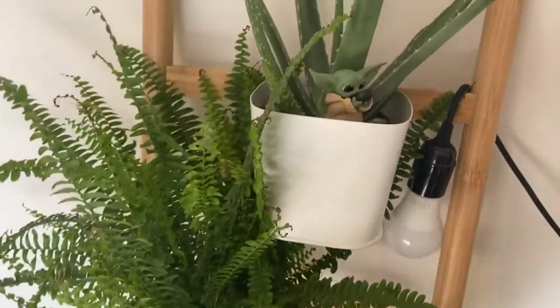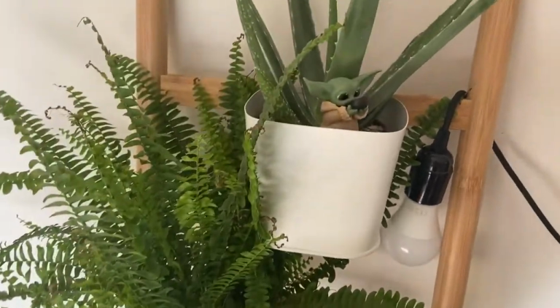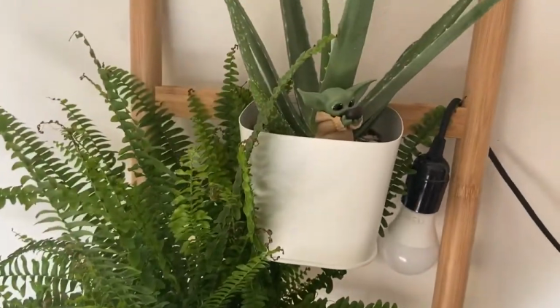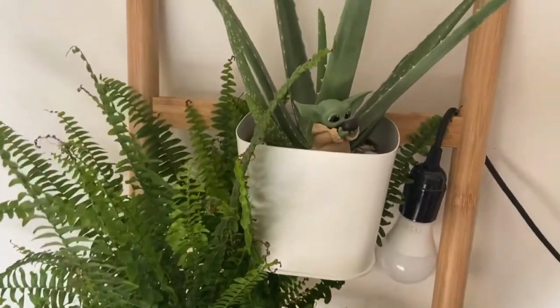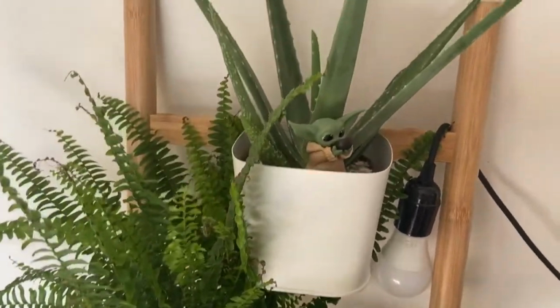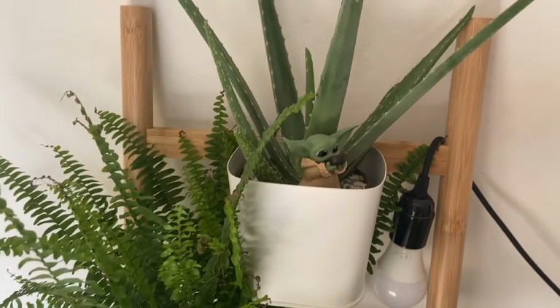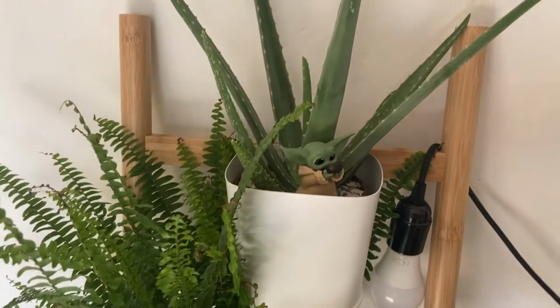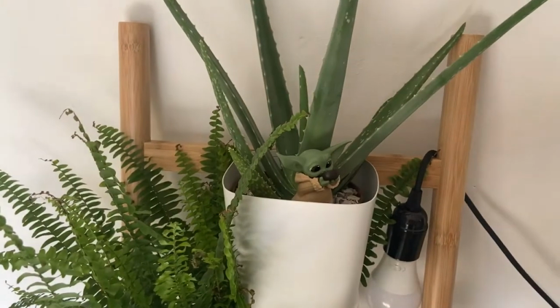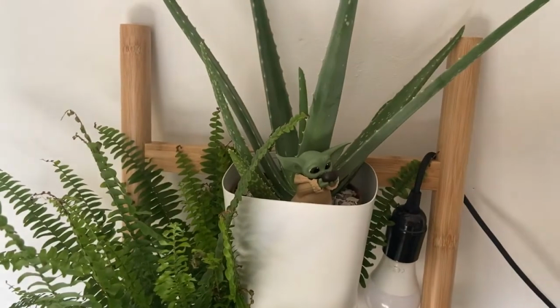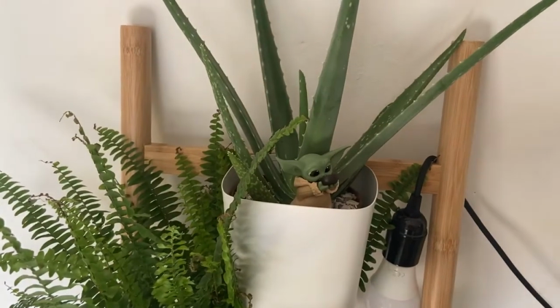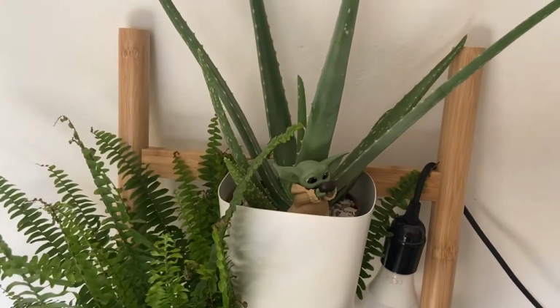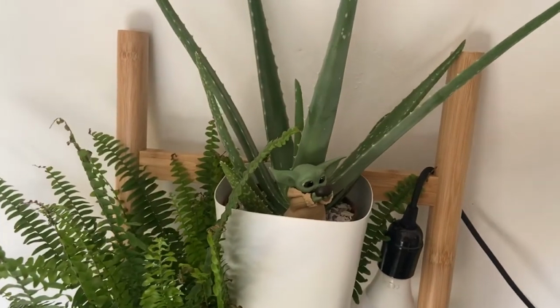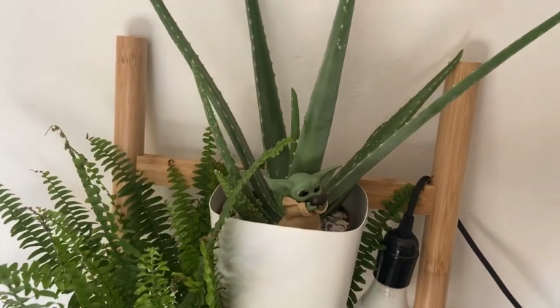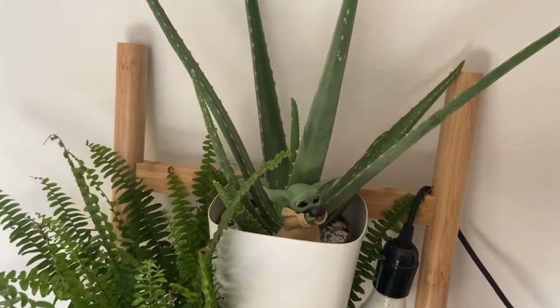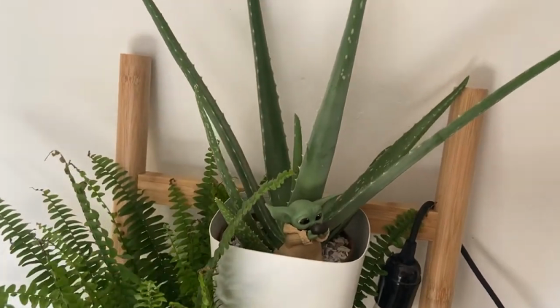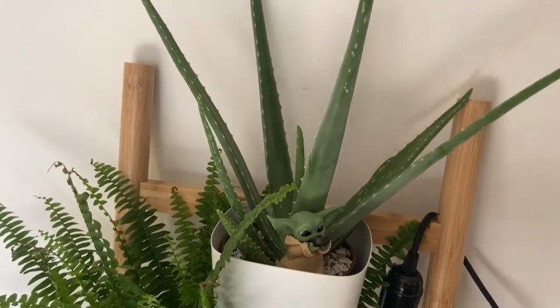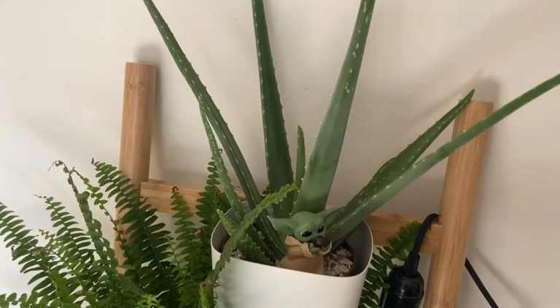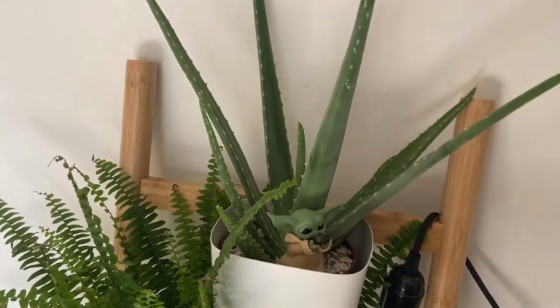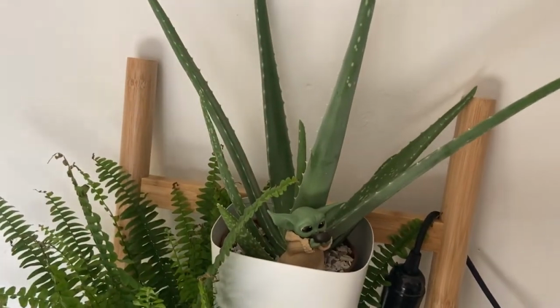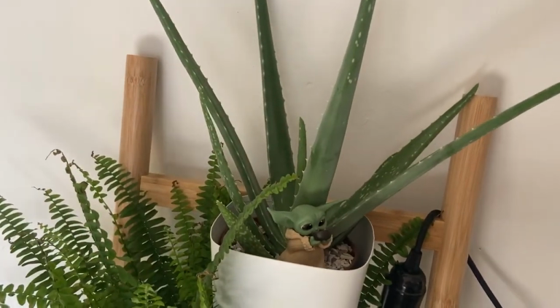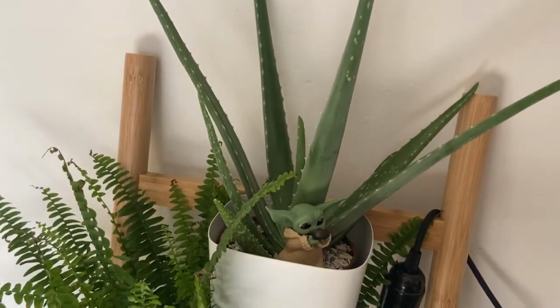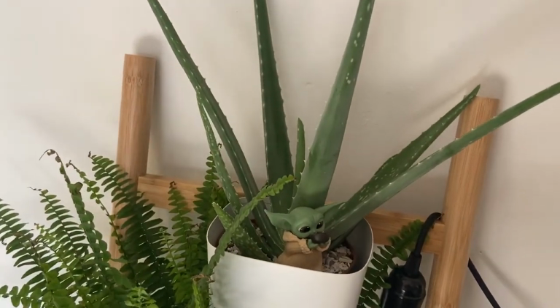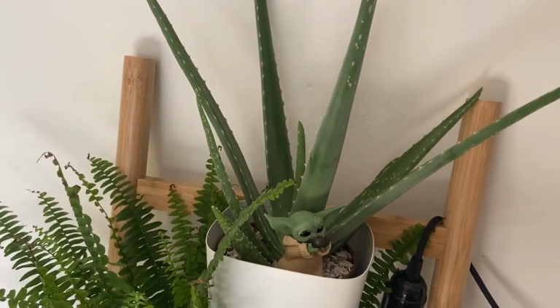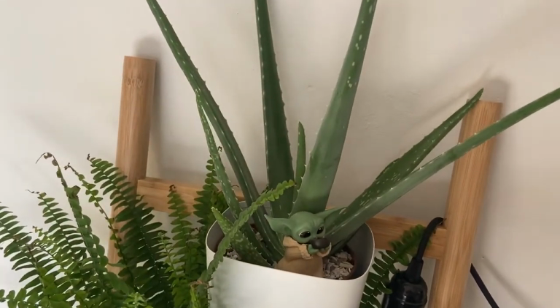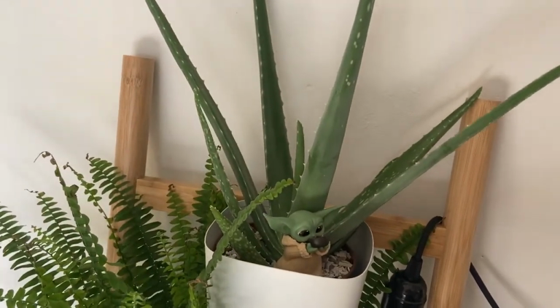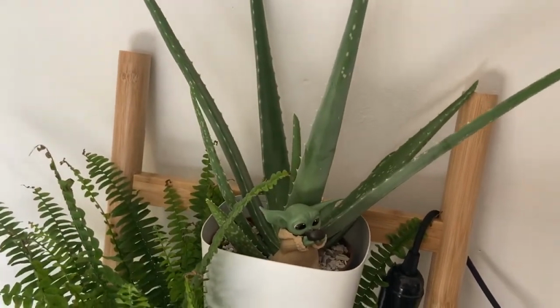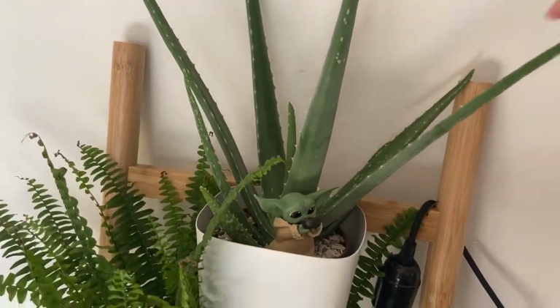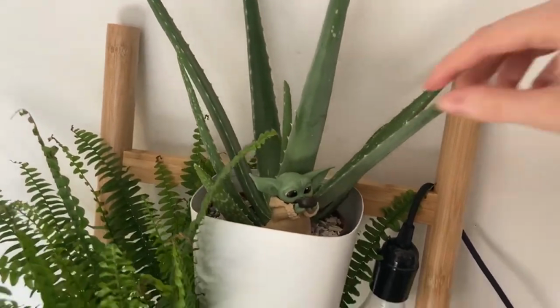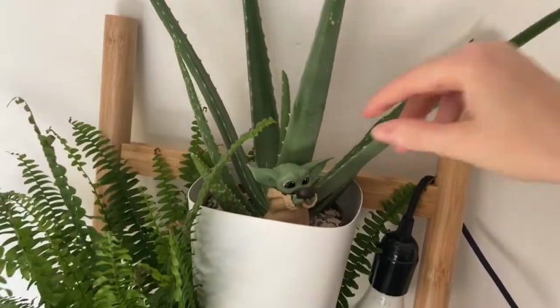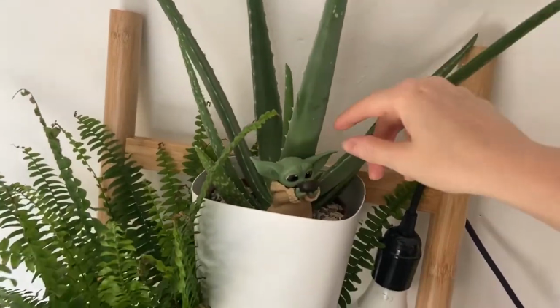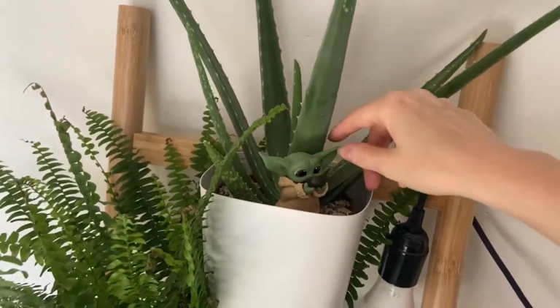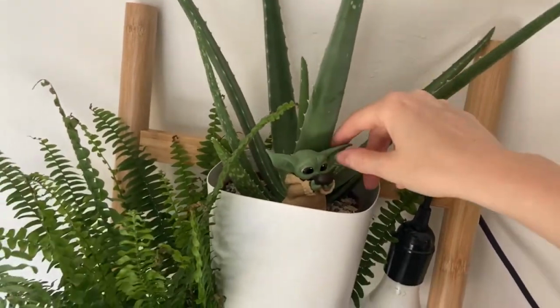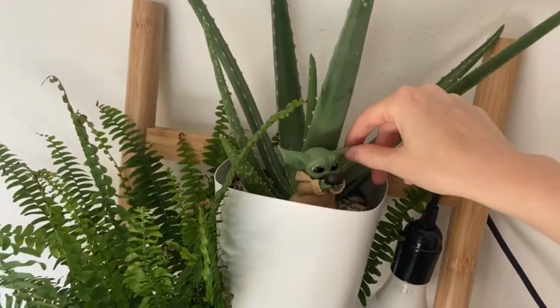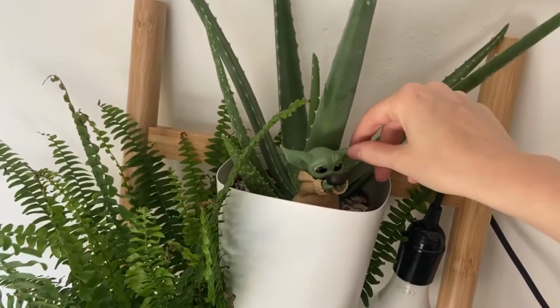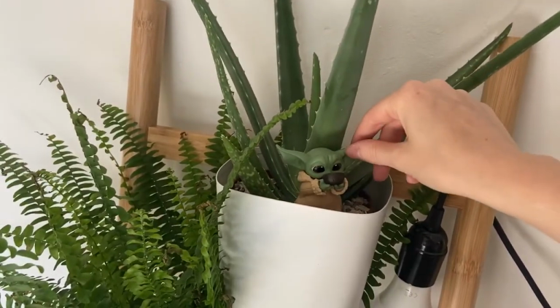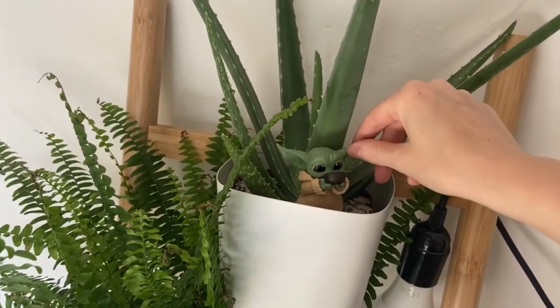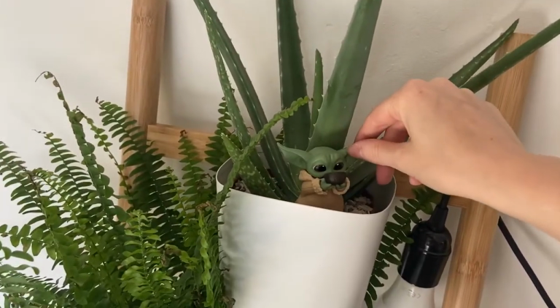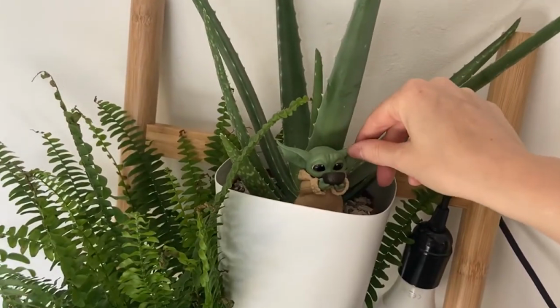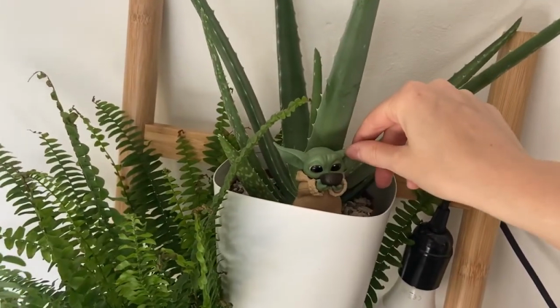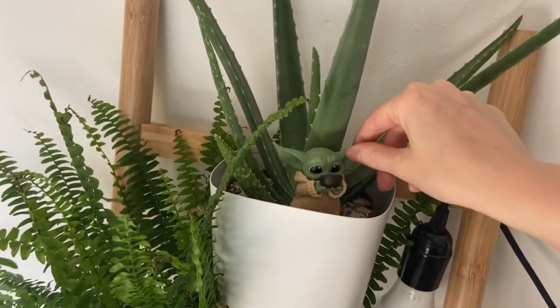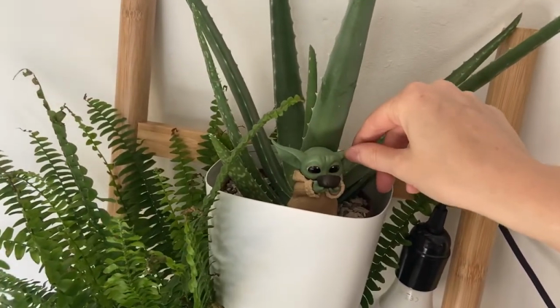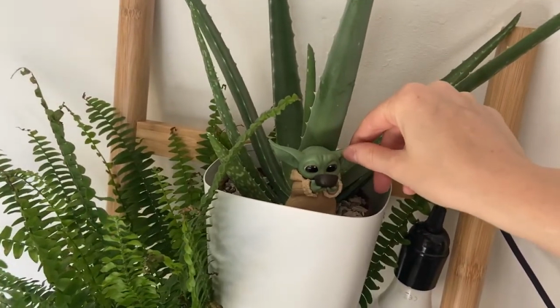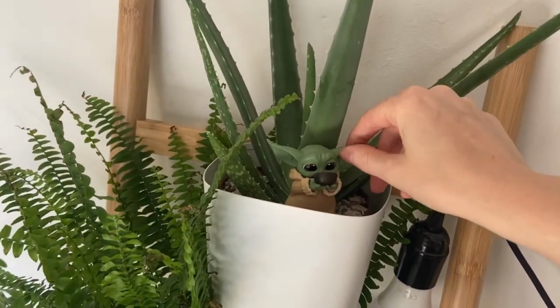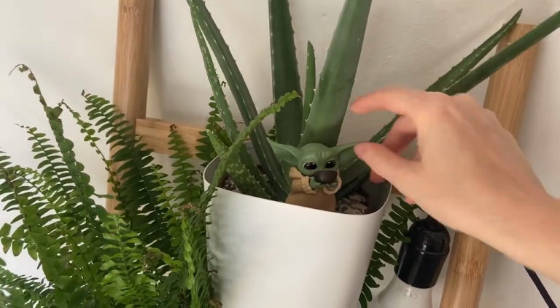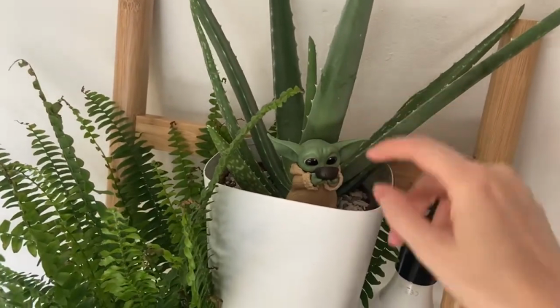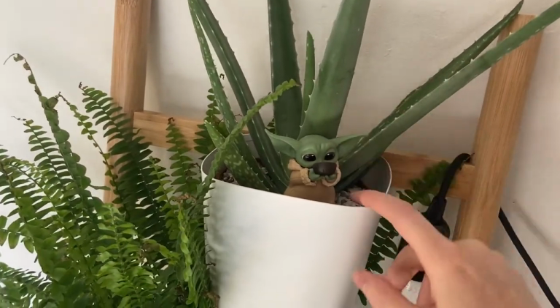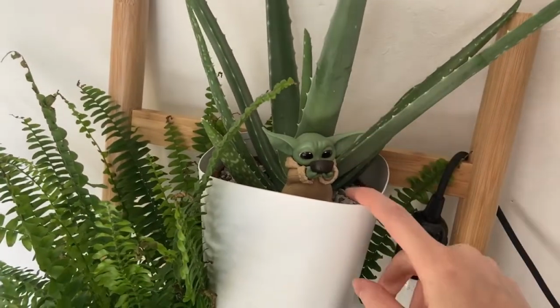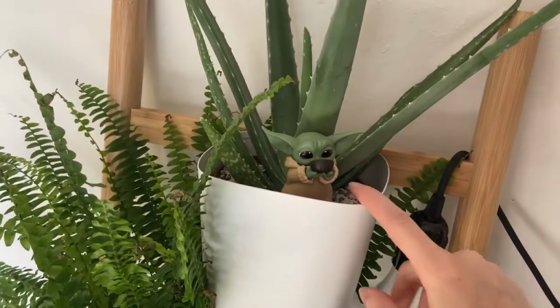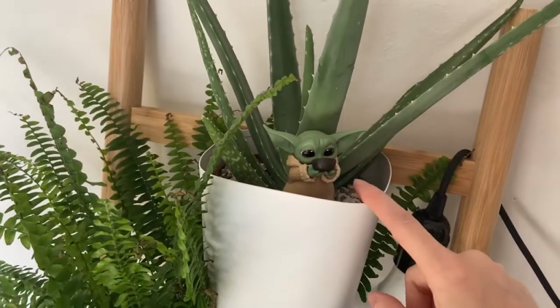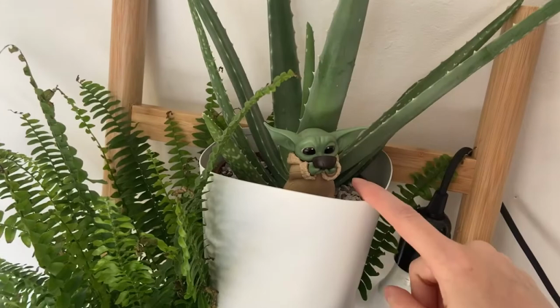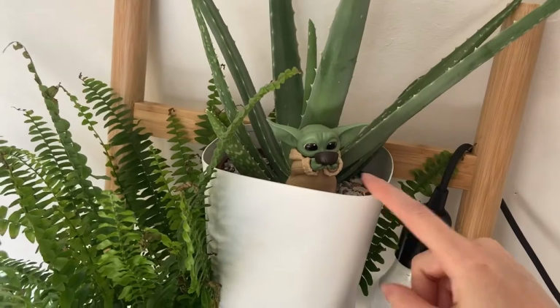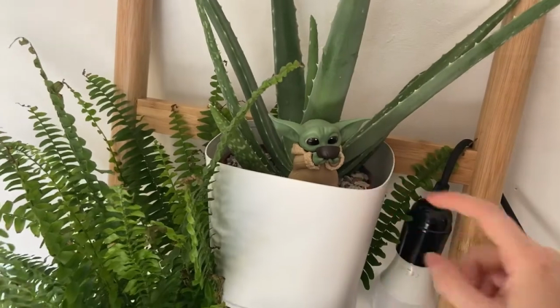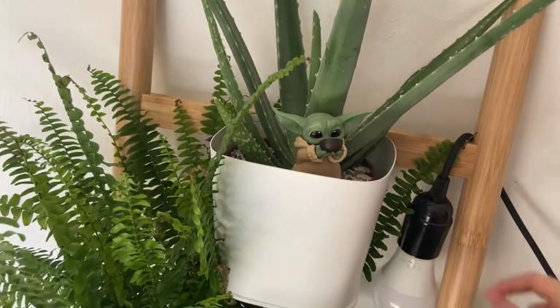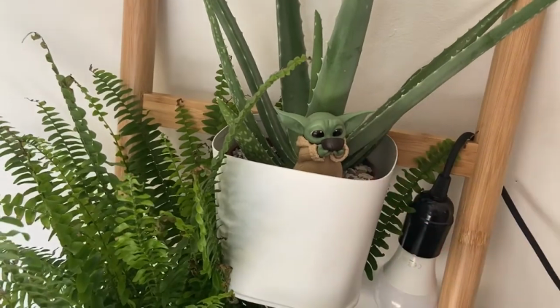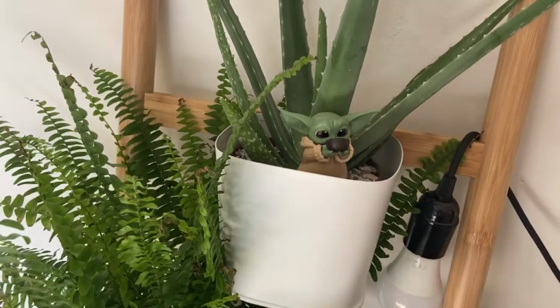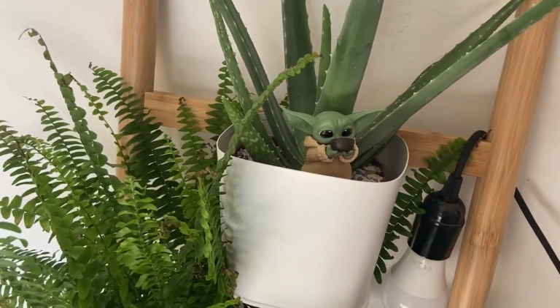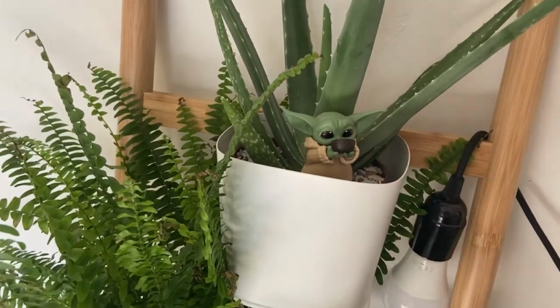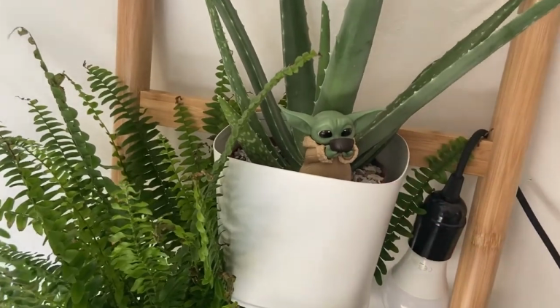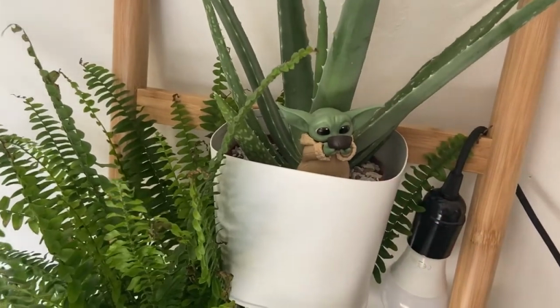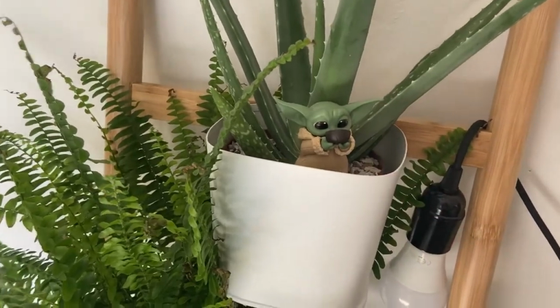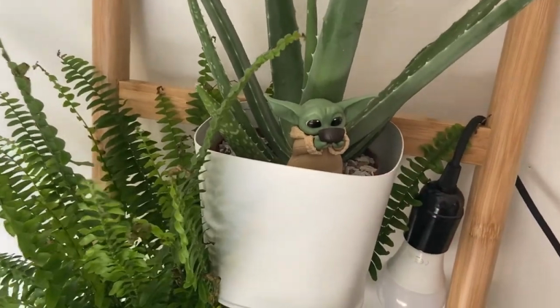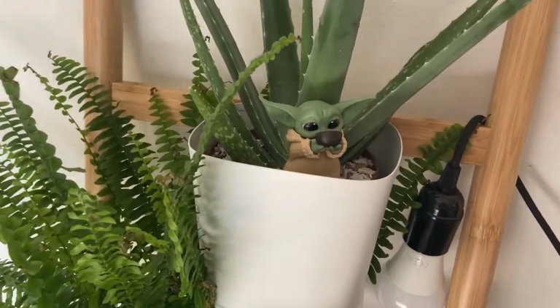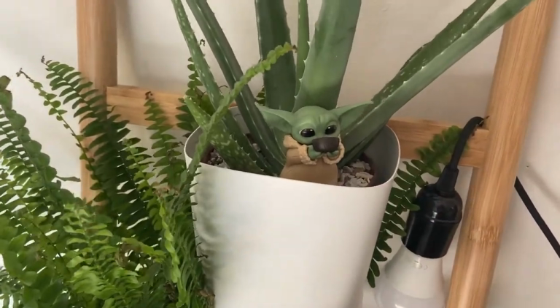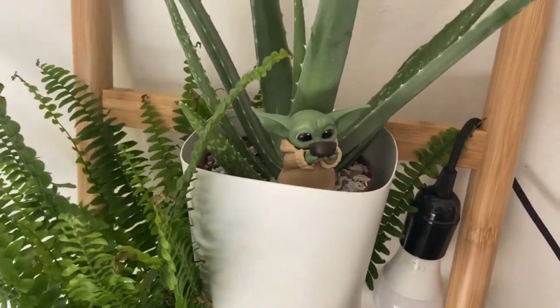The one above him is obviously an aloe vera plant, with a little Baby Yoda in it drinking broth, because I love Baby Yoda.